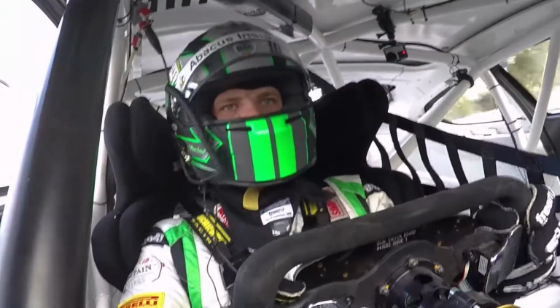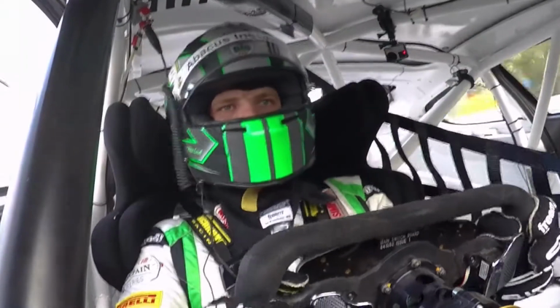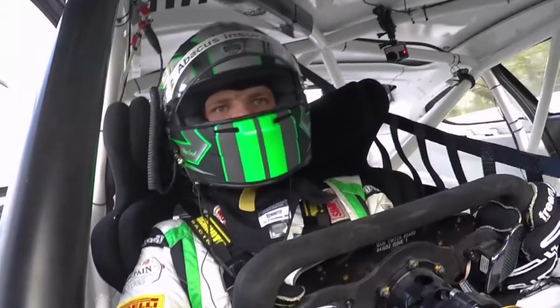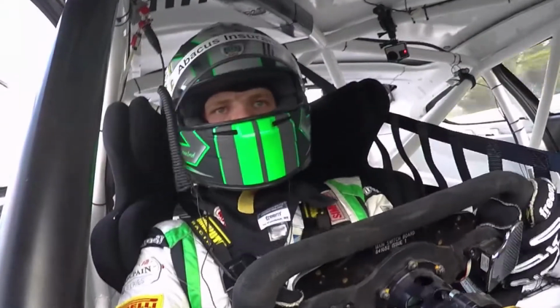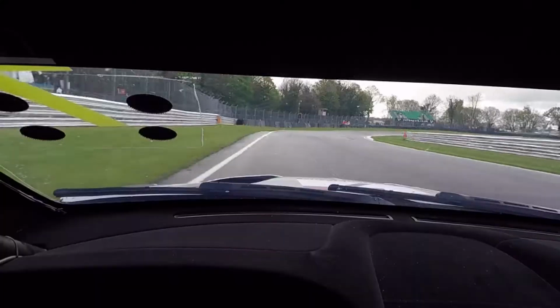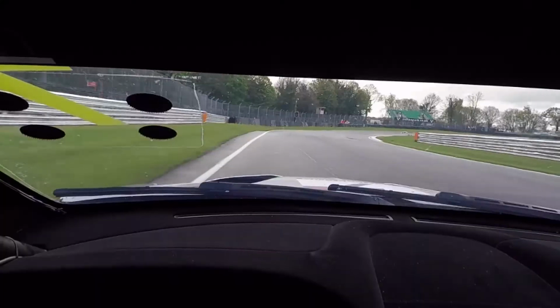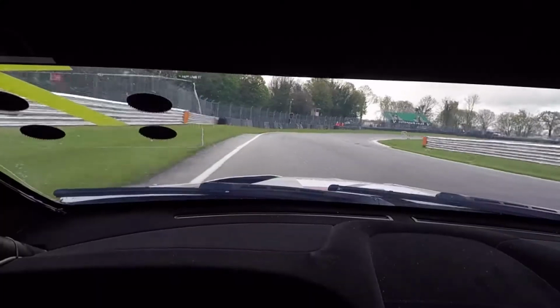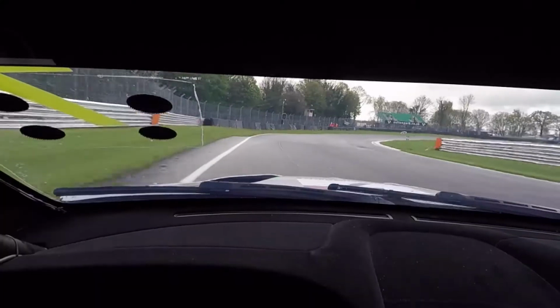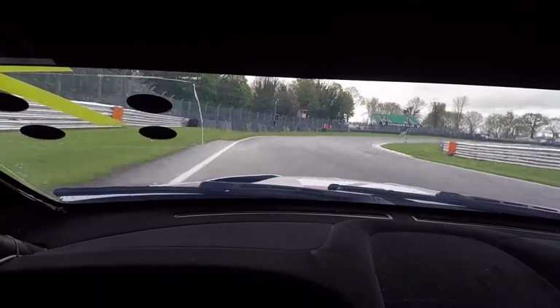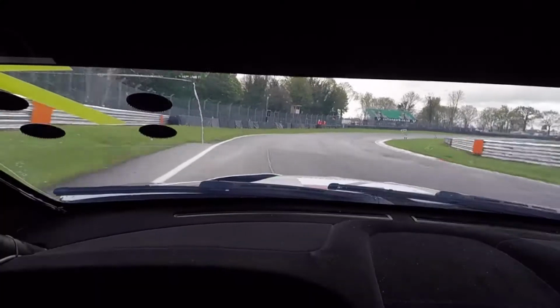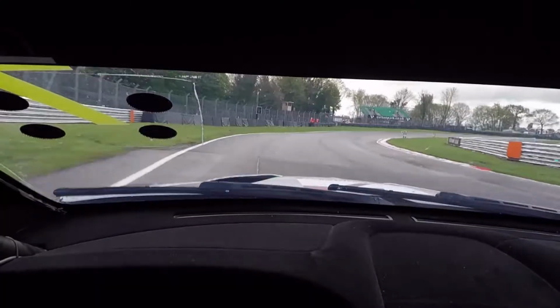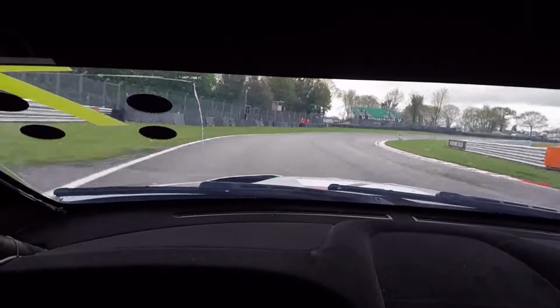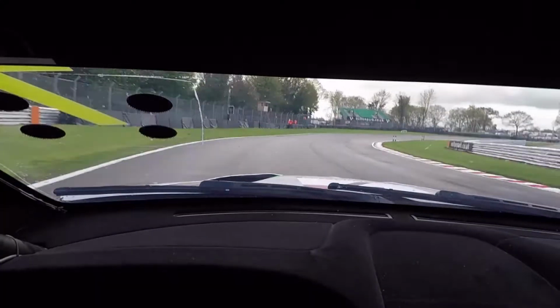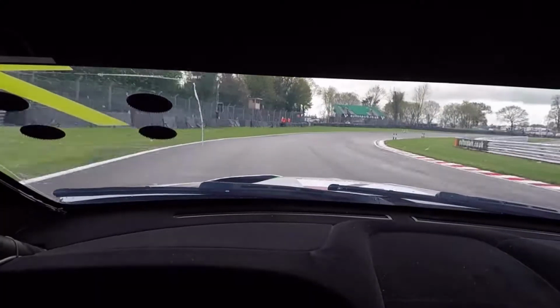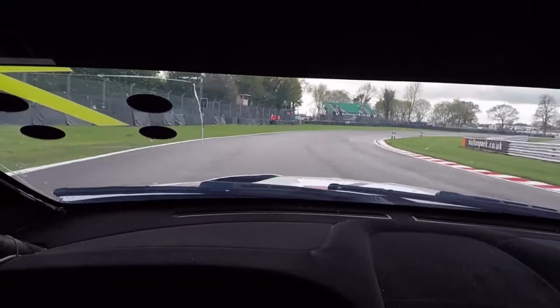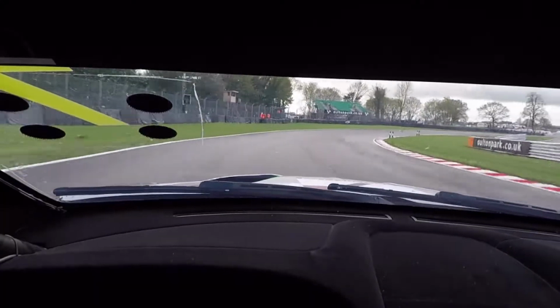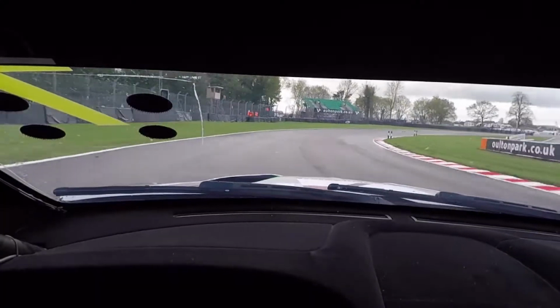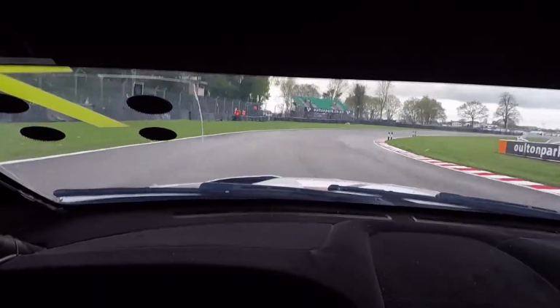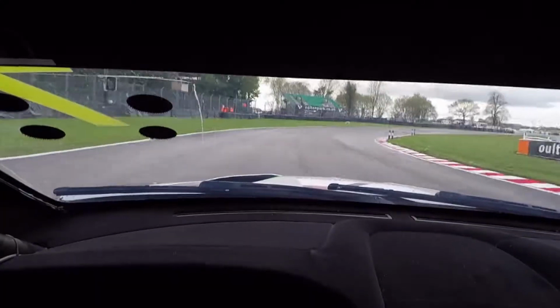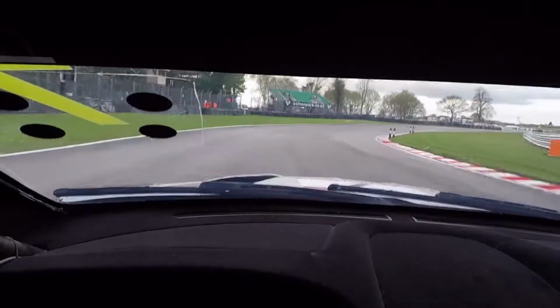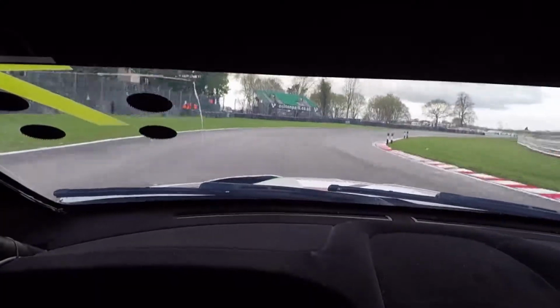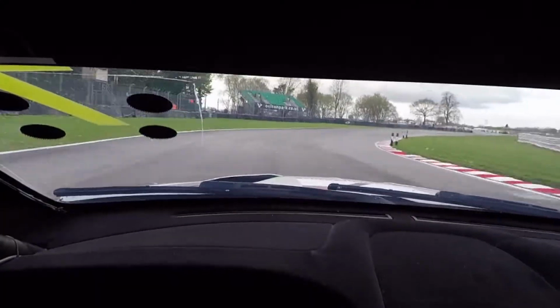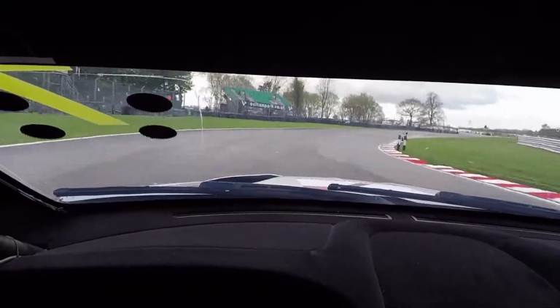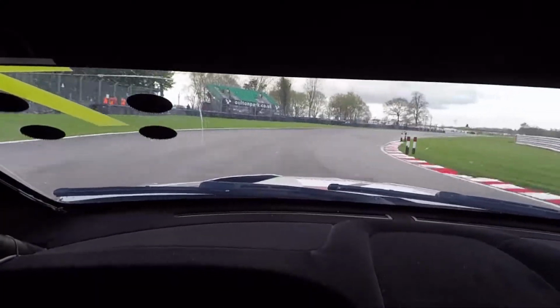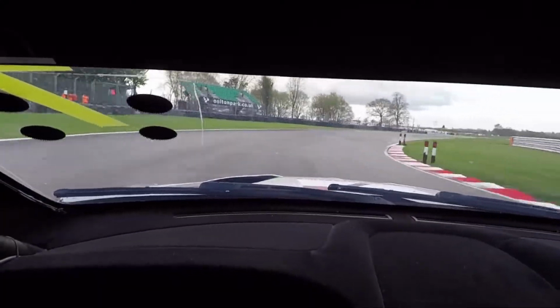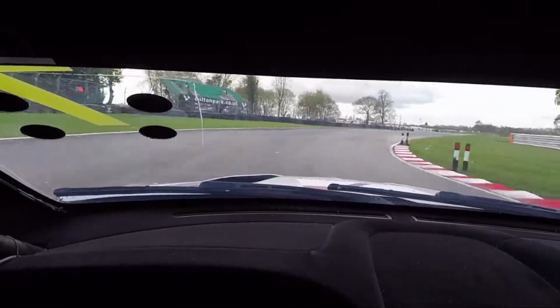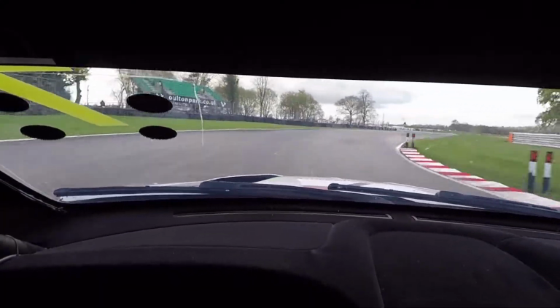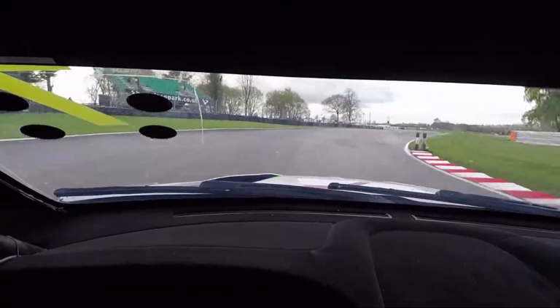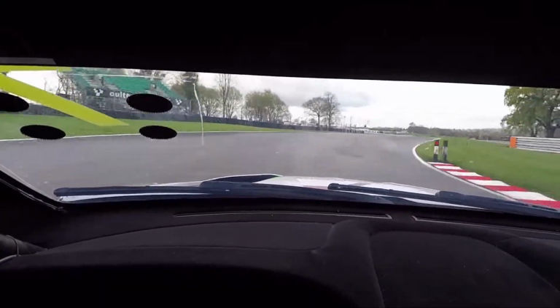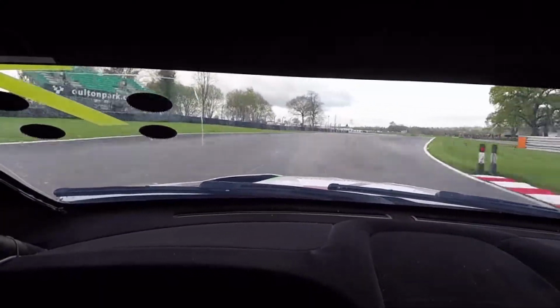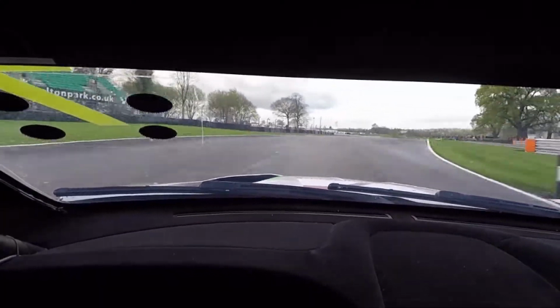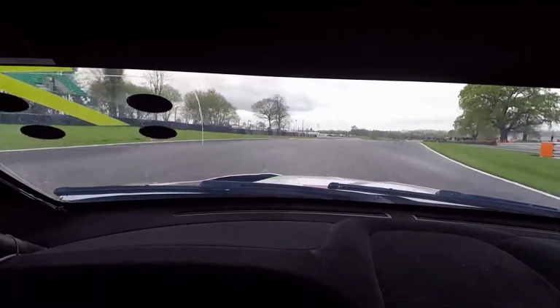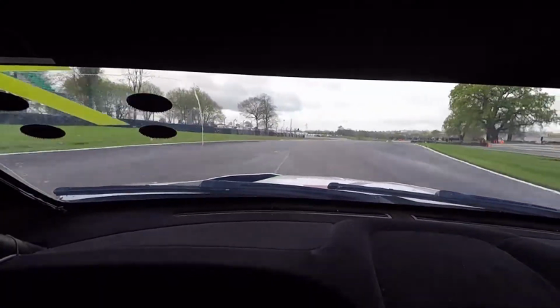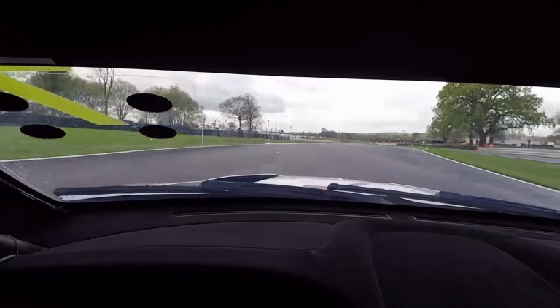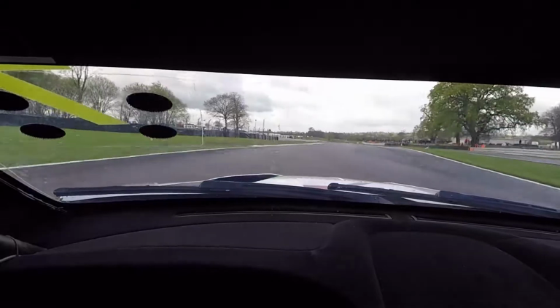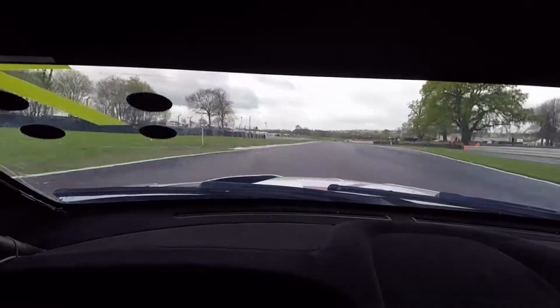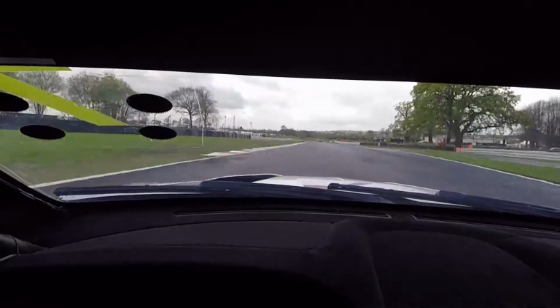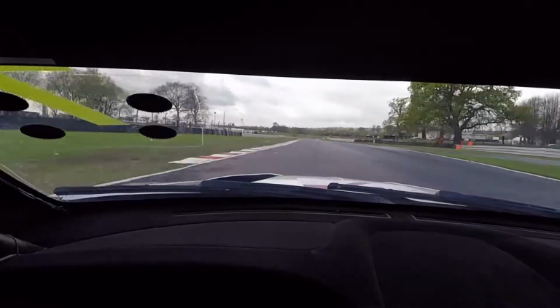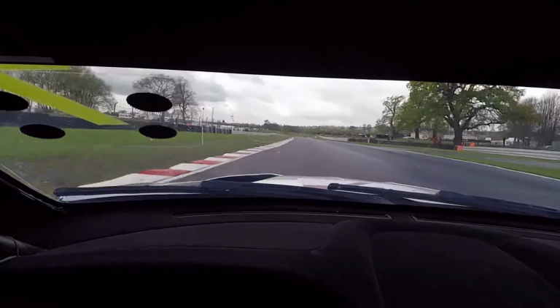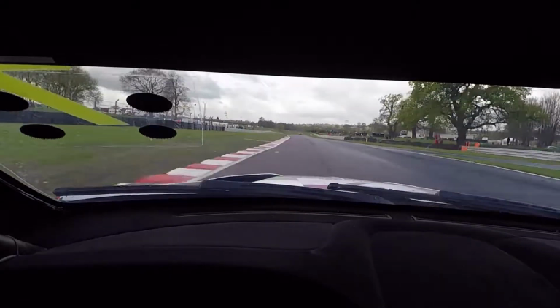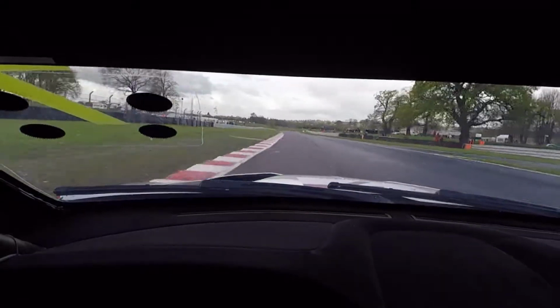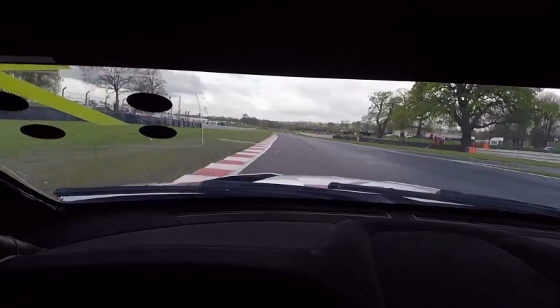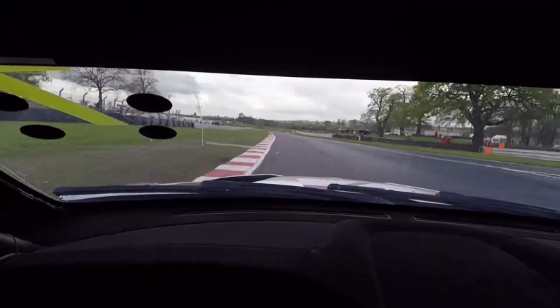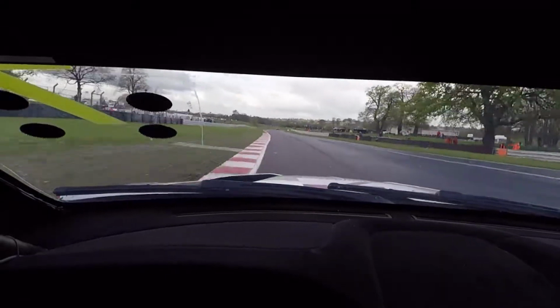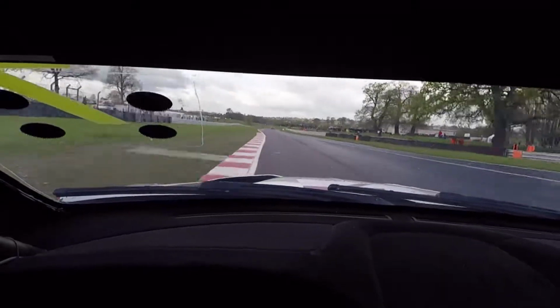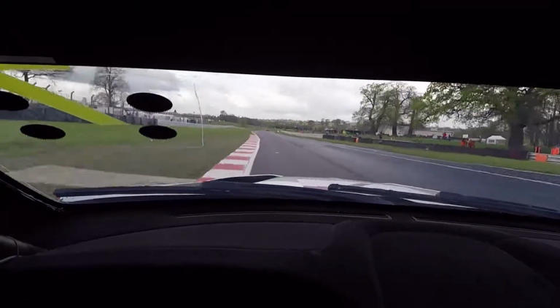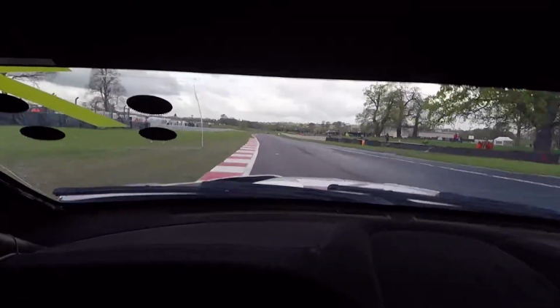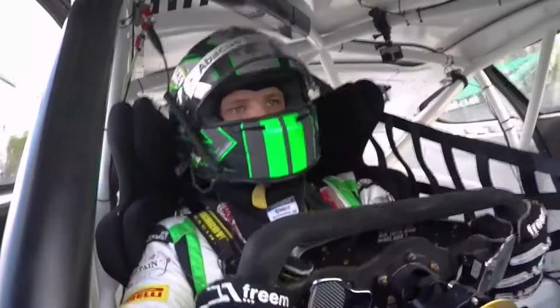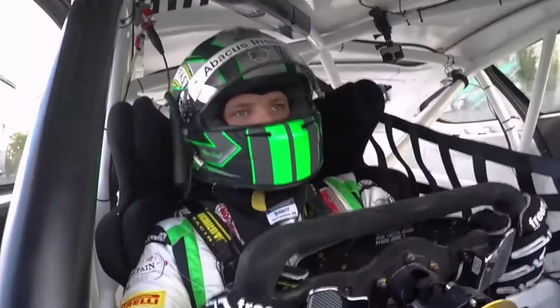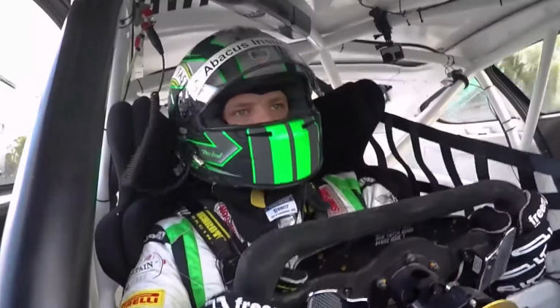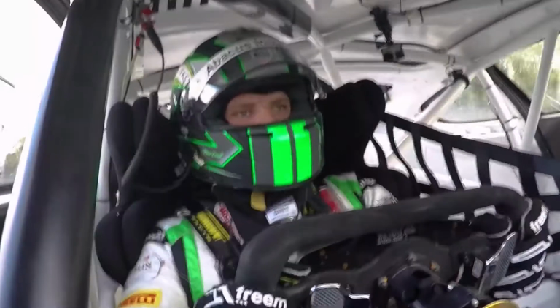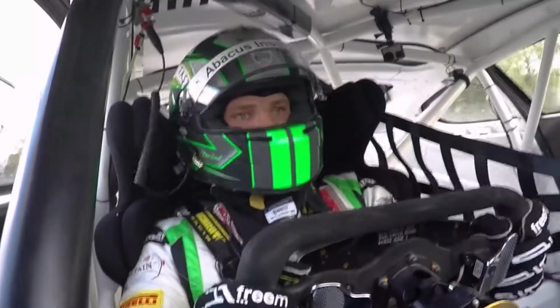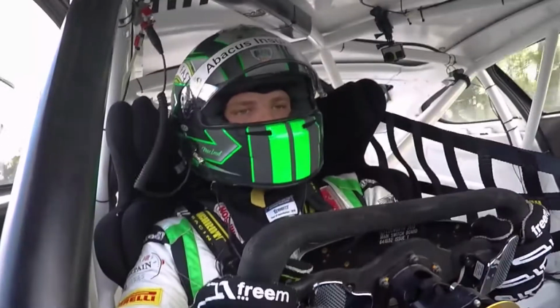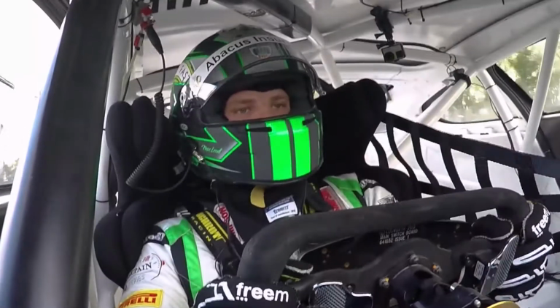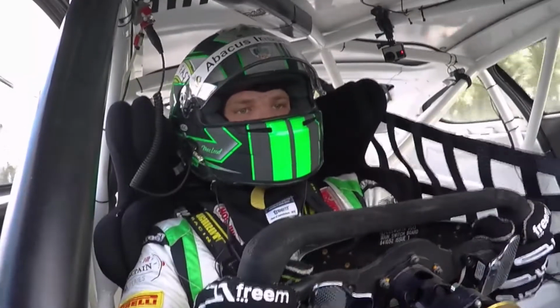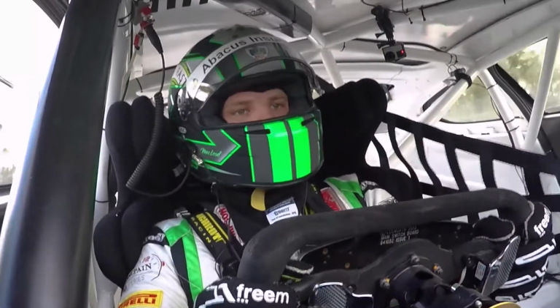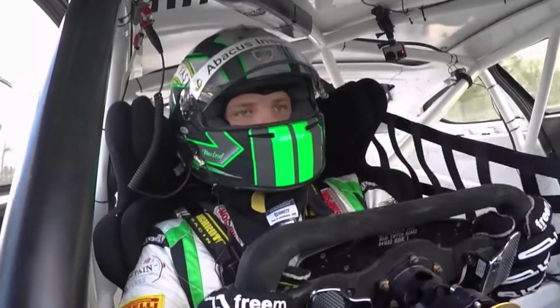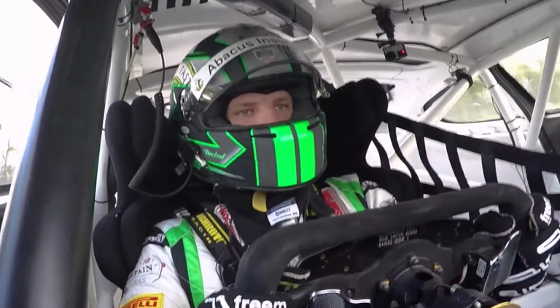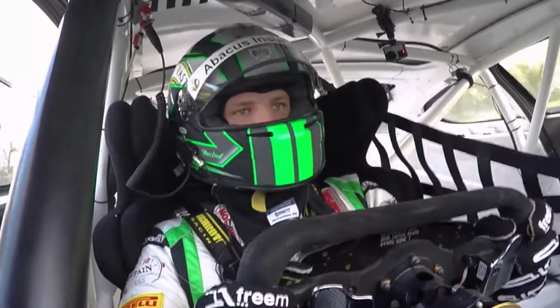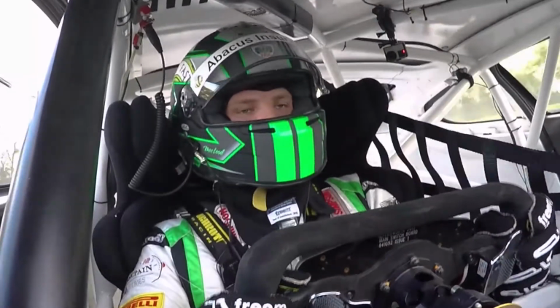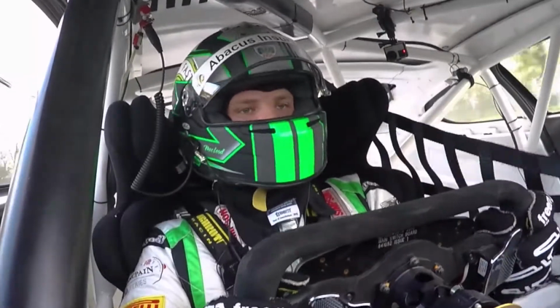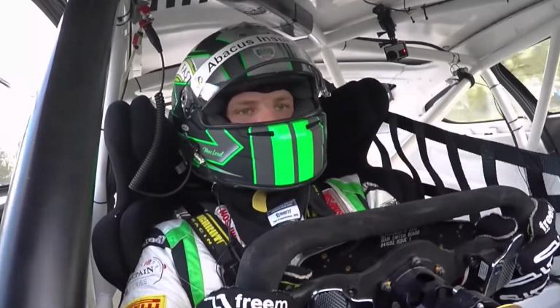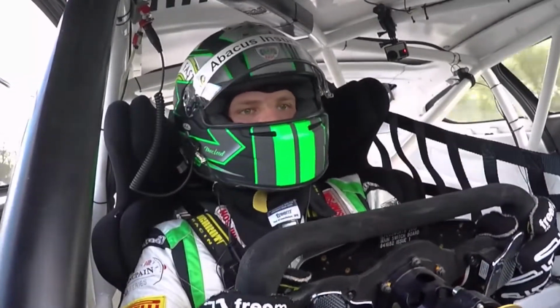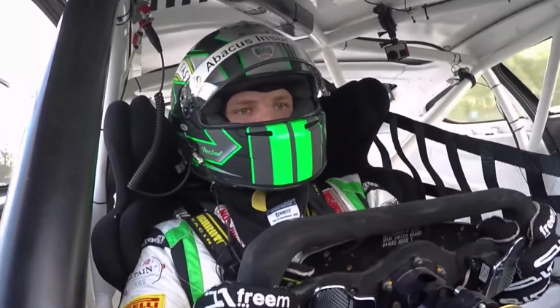The circuit is quite damp, so turn one, Old Hall, nice wide line, stay away from the dry rubber, trying to get it straight nice and early.